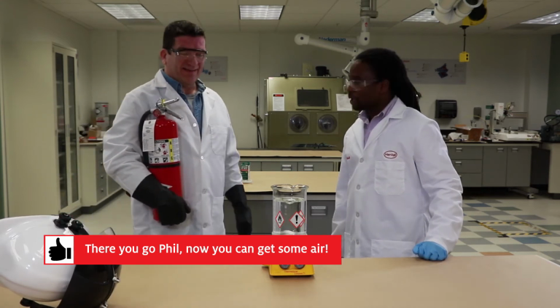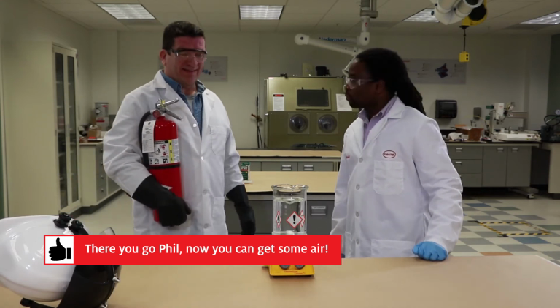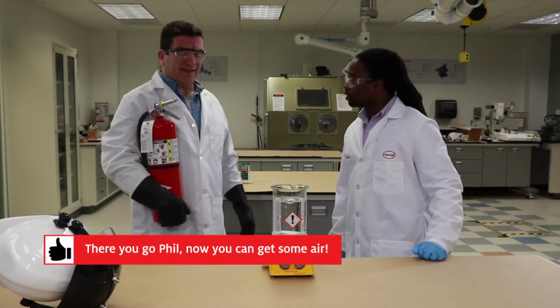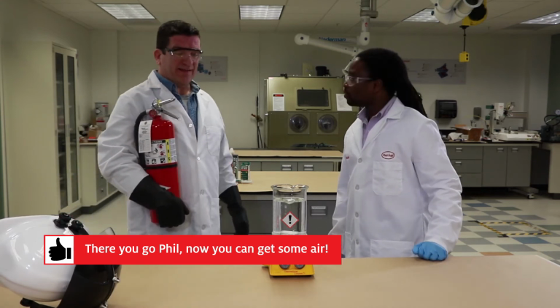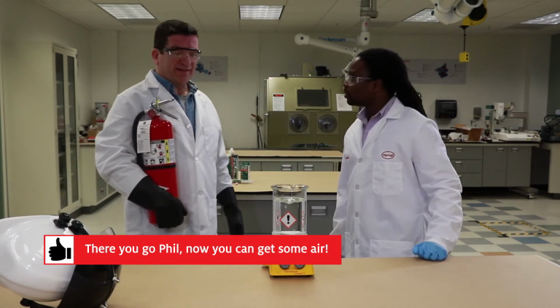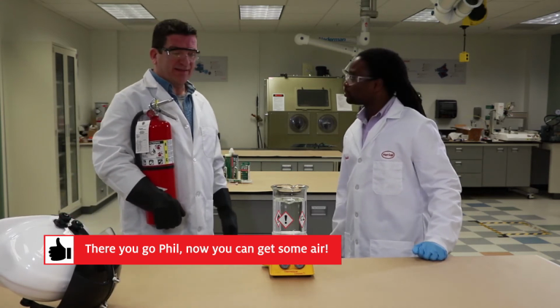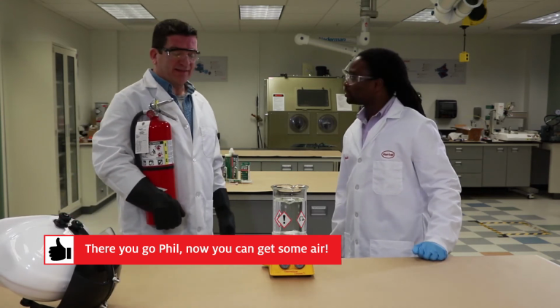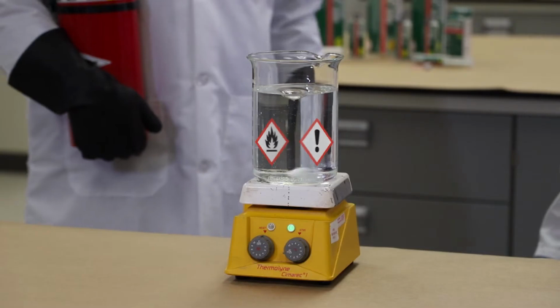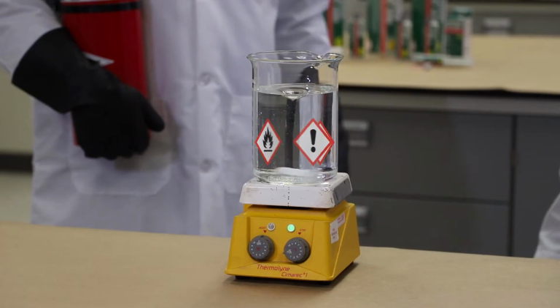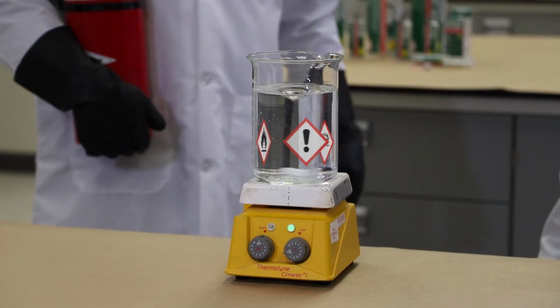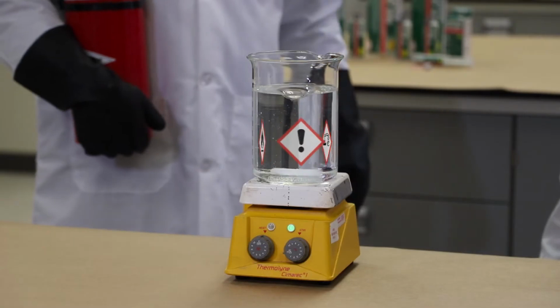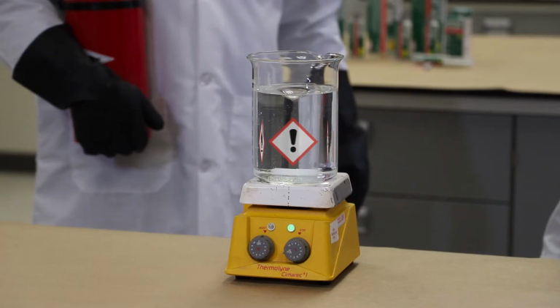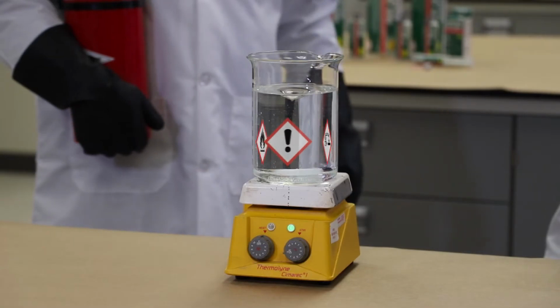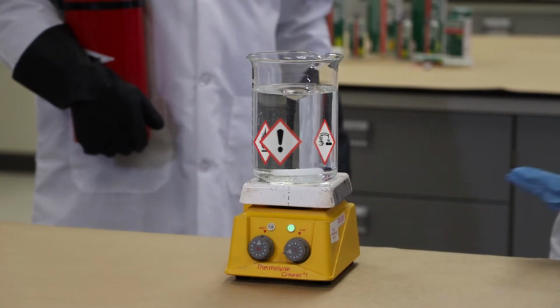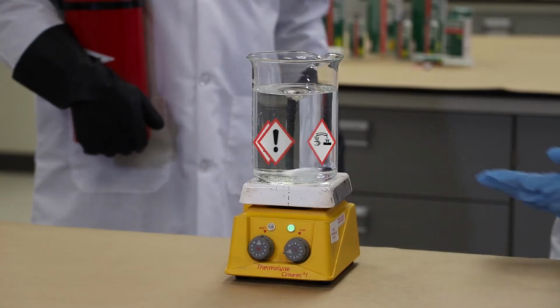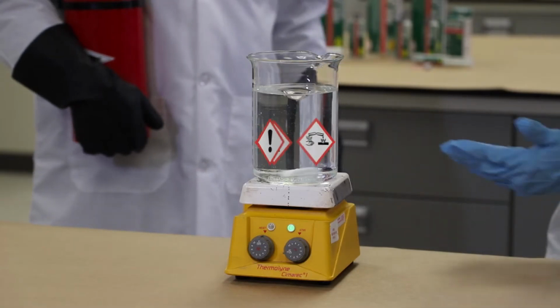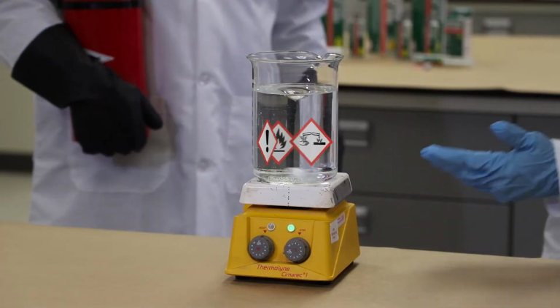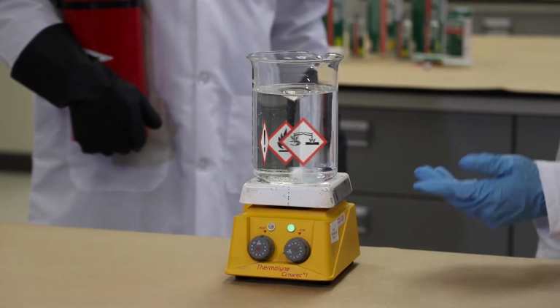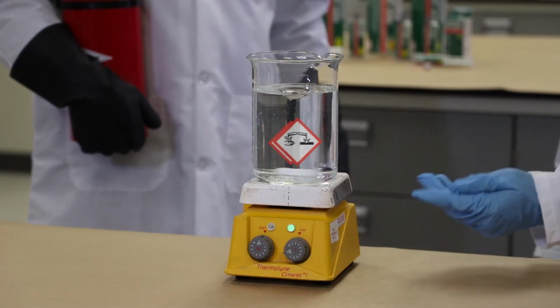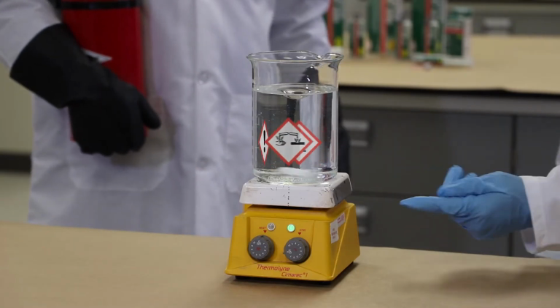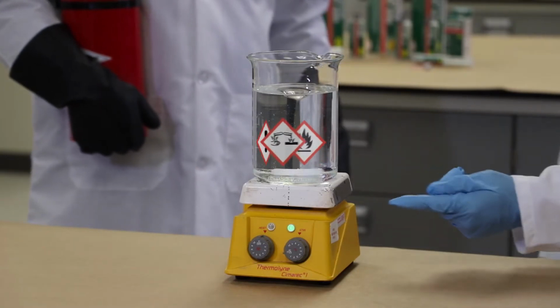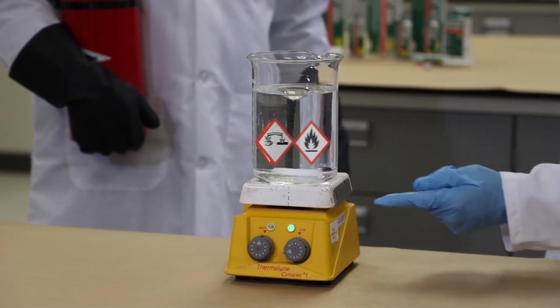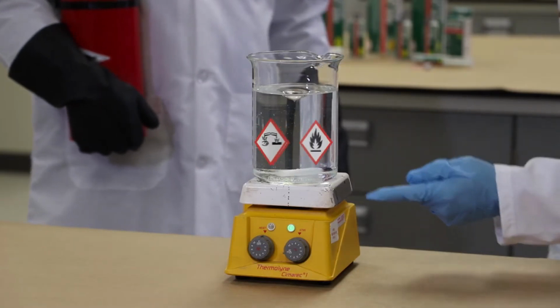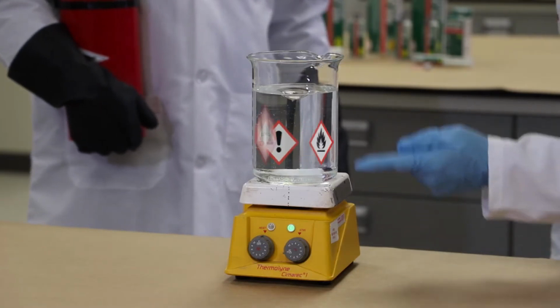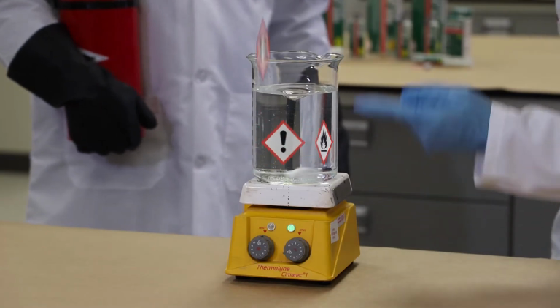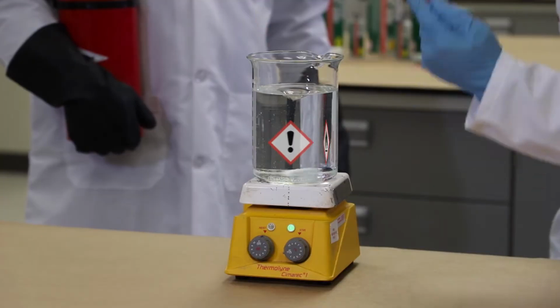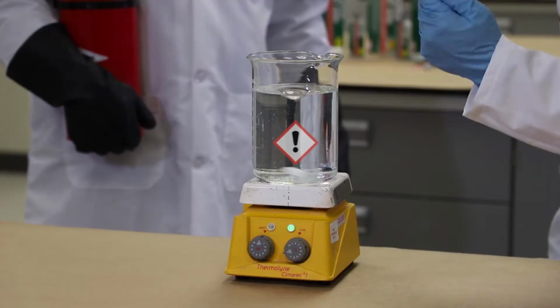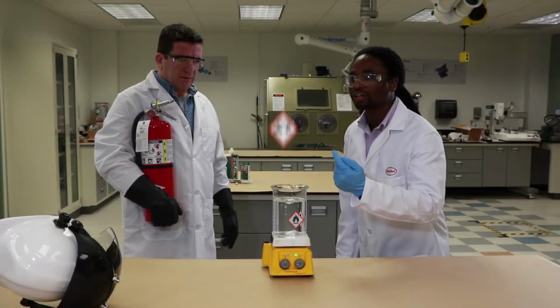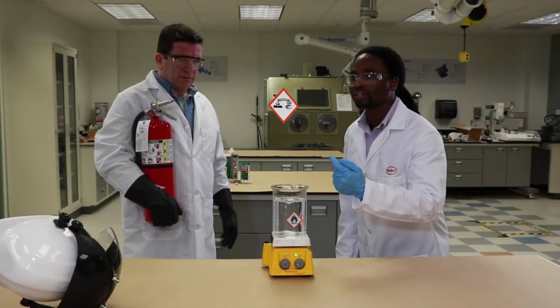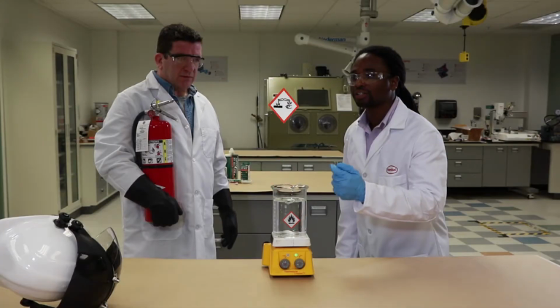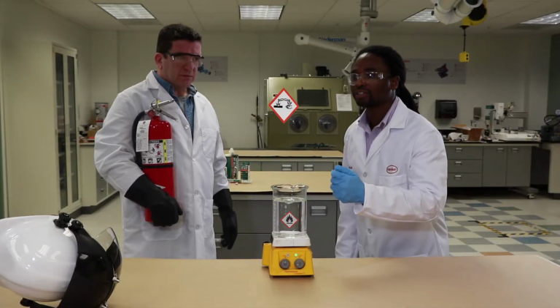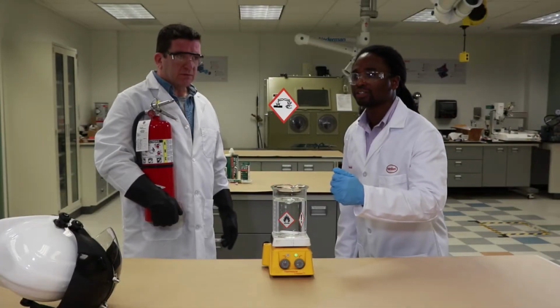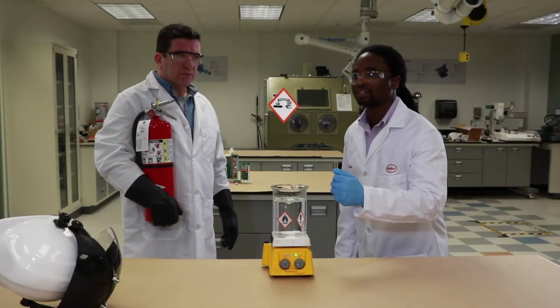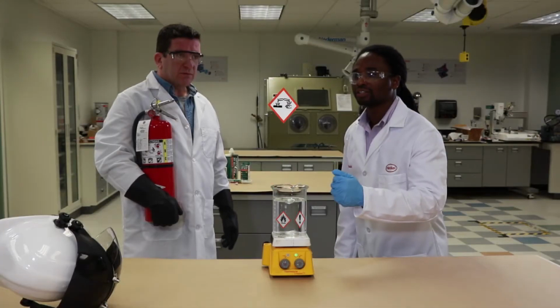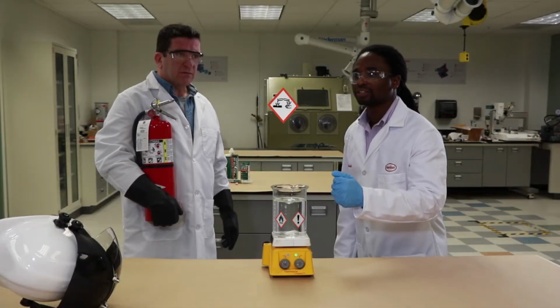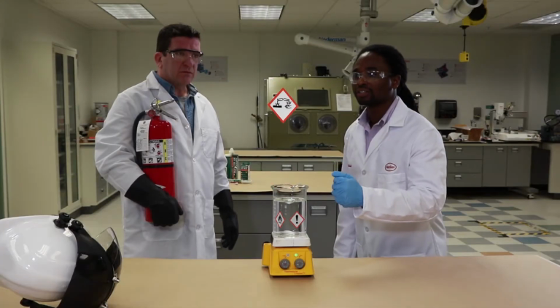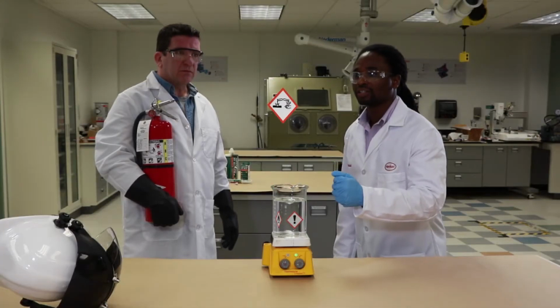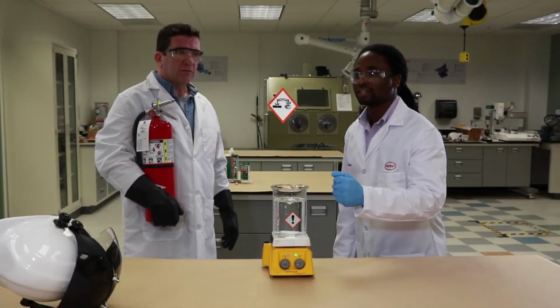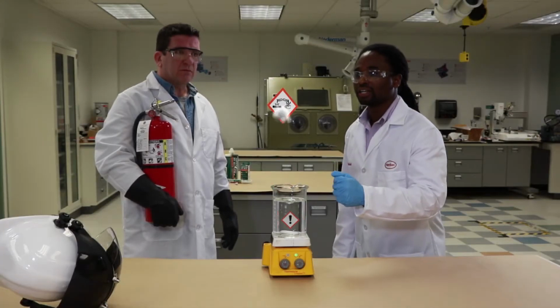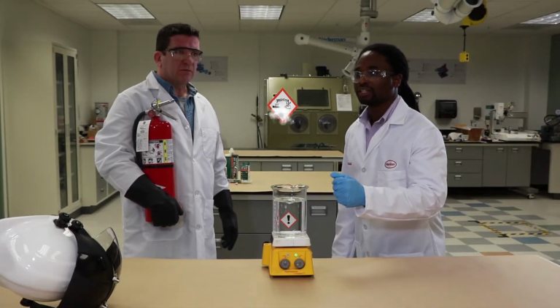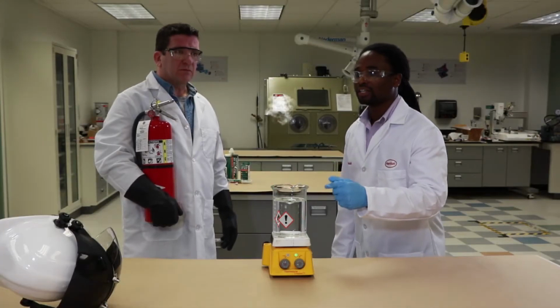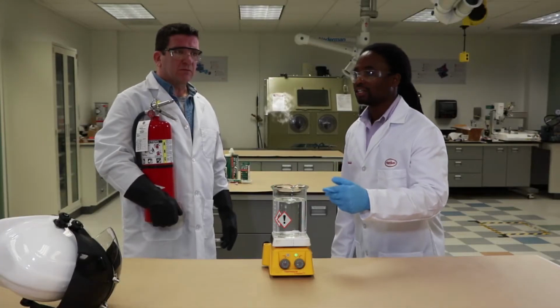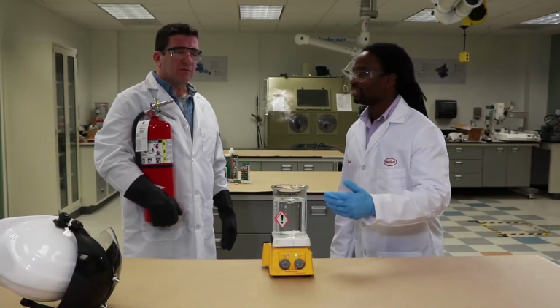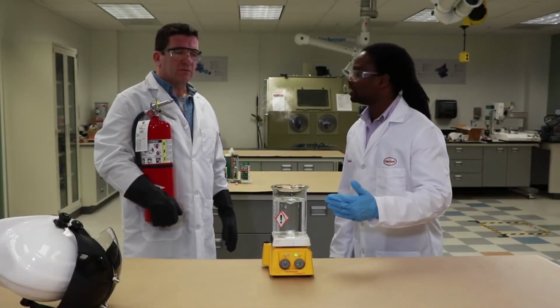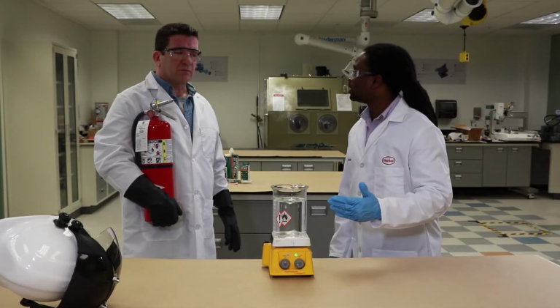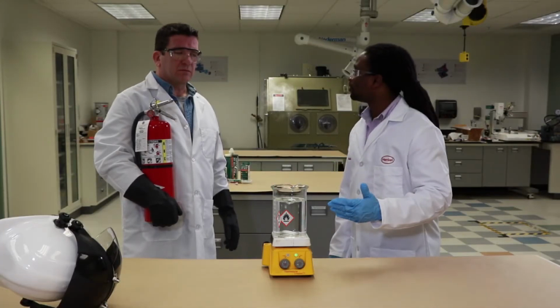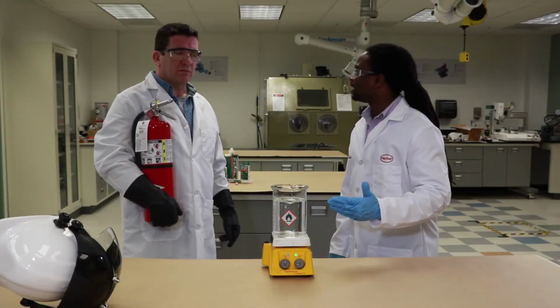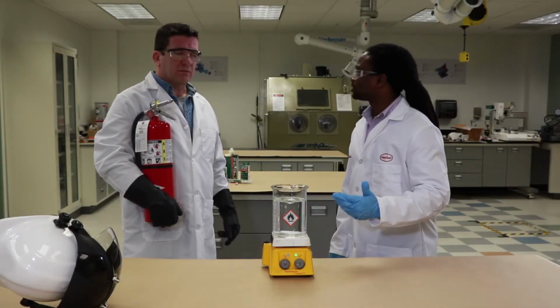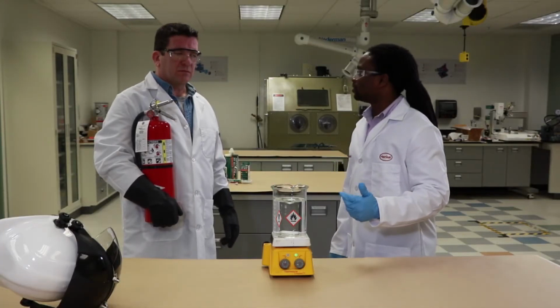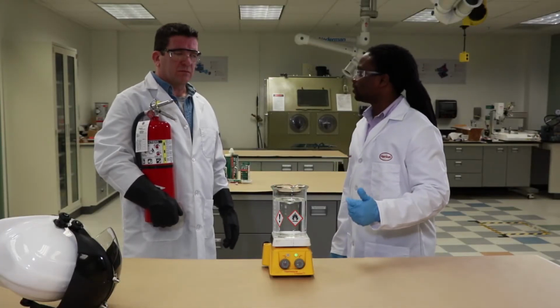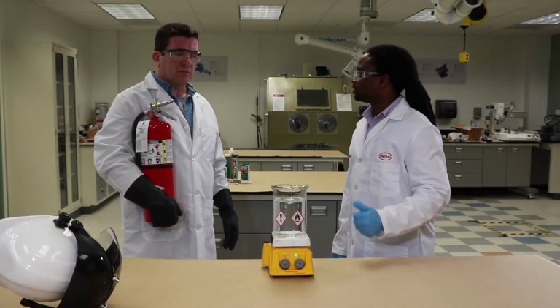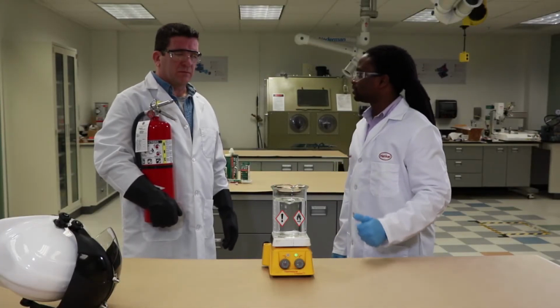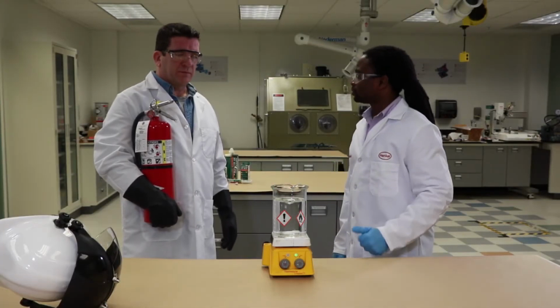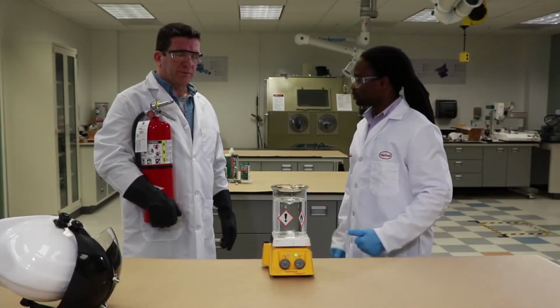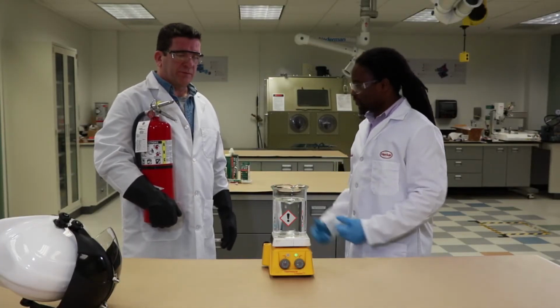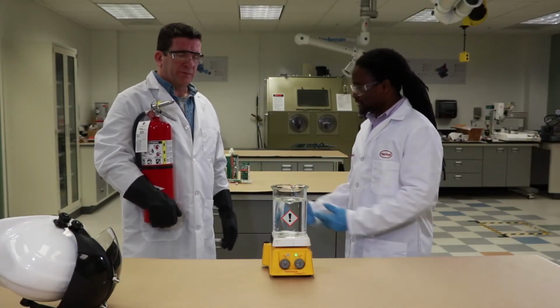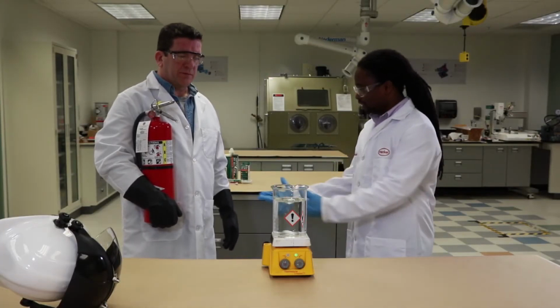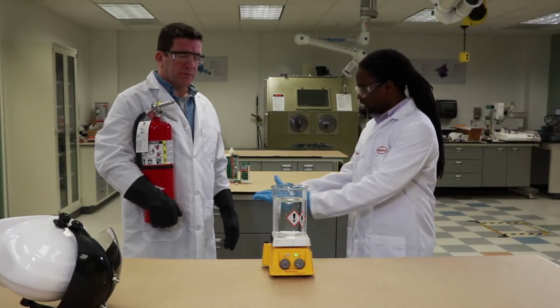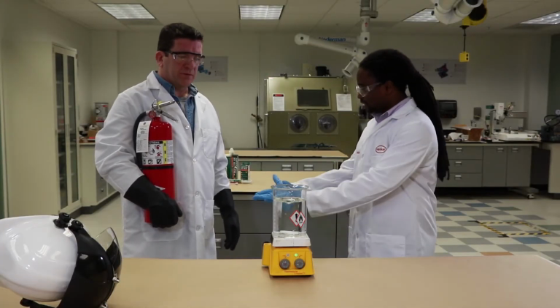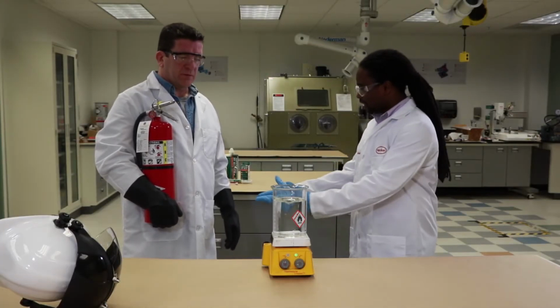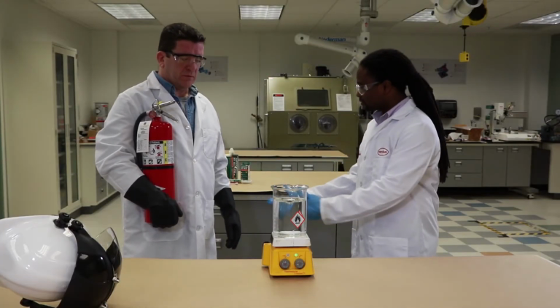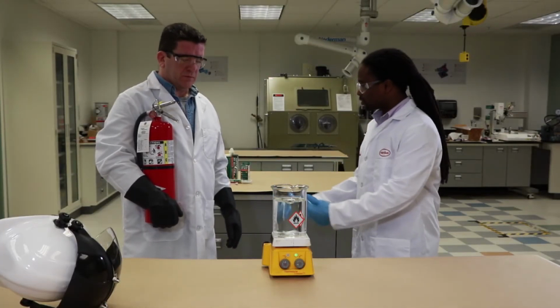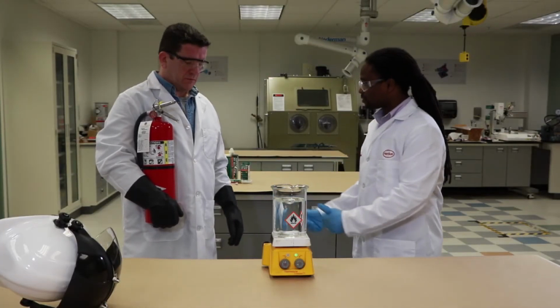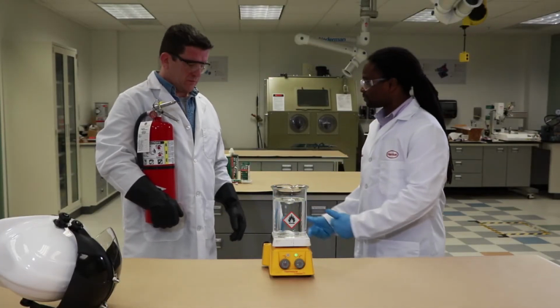We've also taken out the corrosive nature of the product. Now that's gone, so now you can take the gloves off.